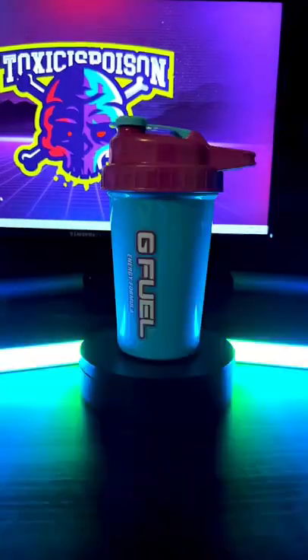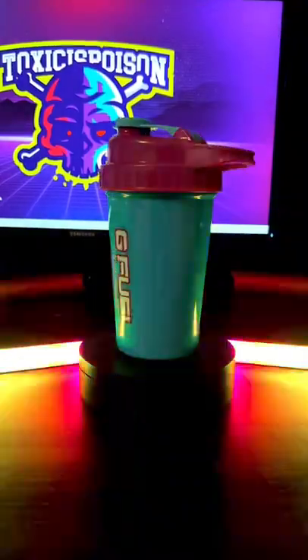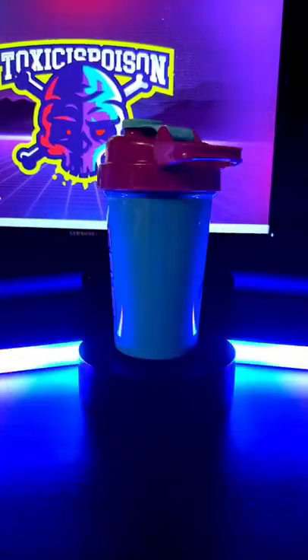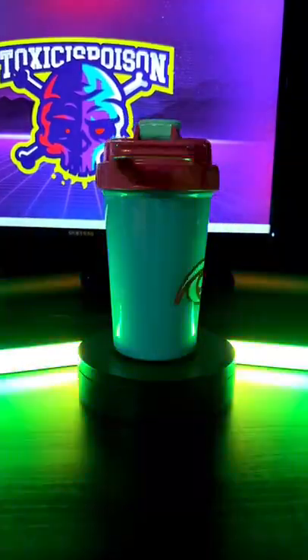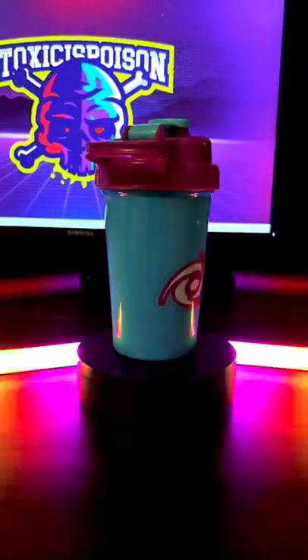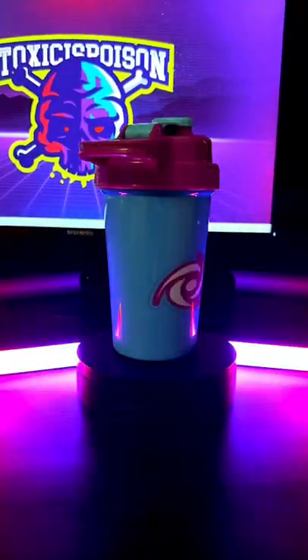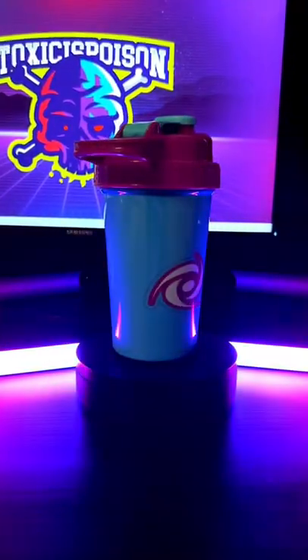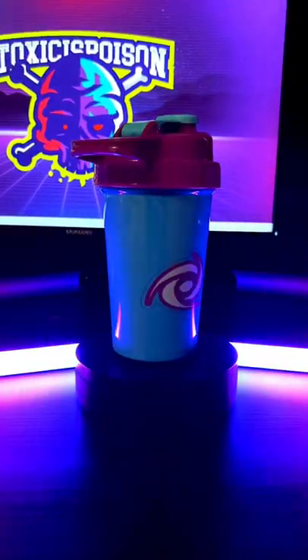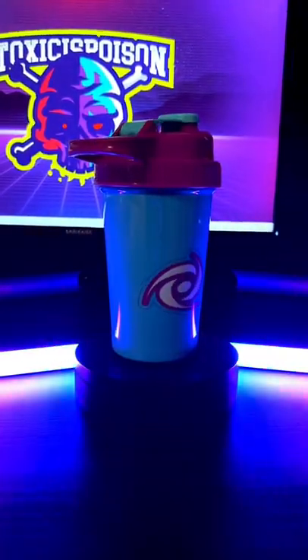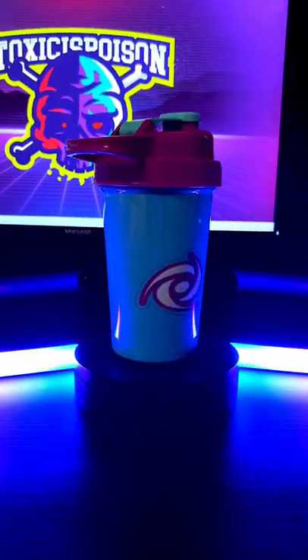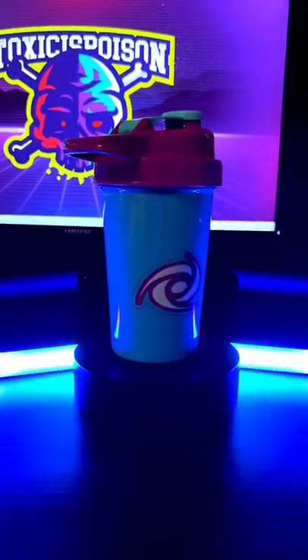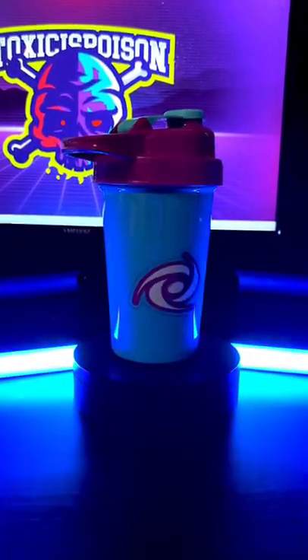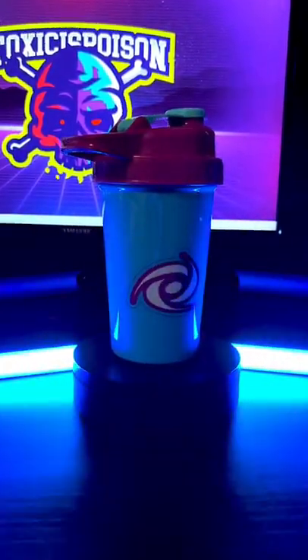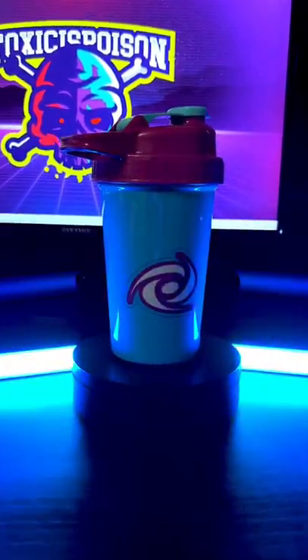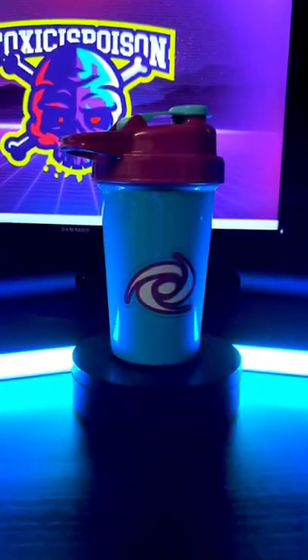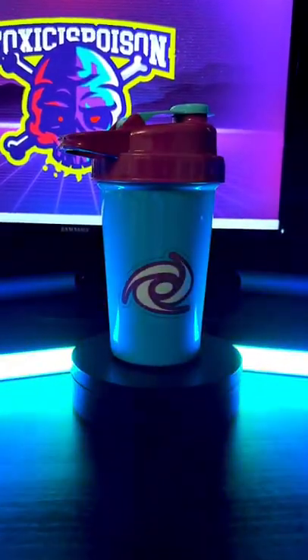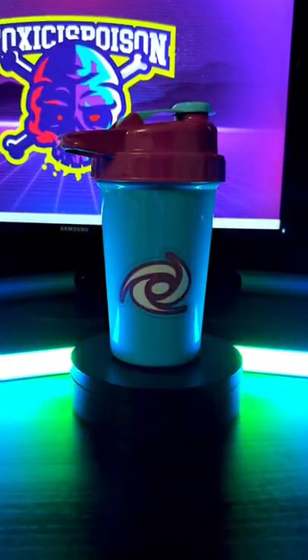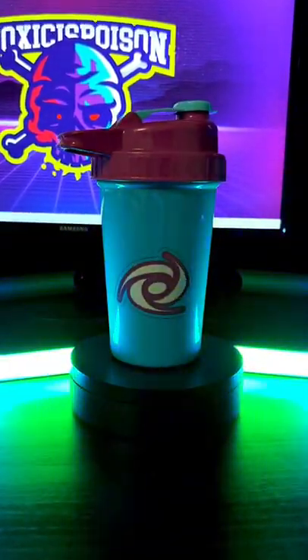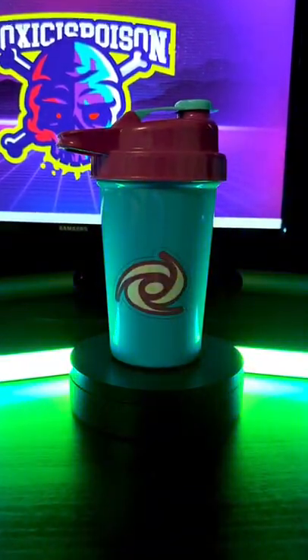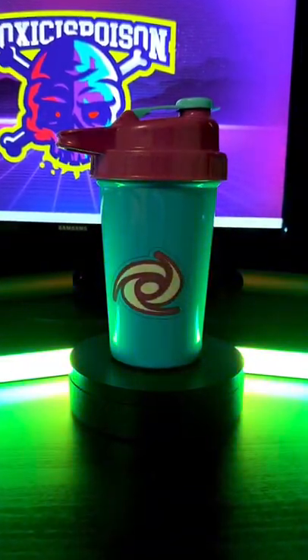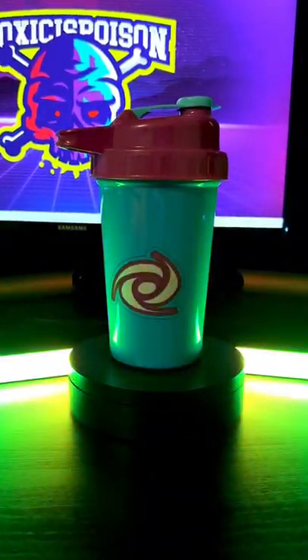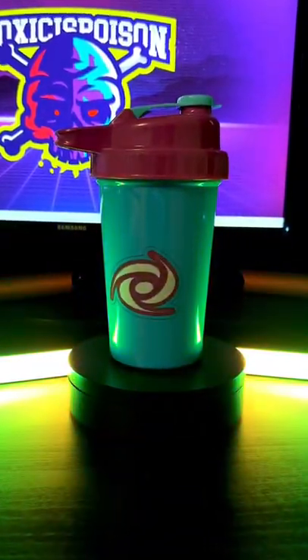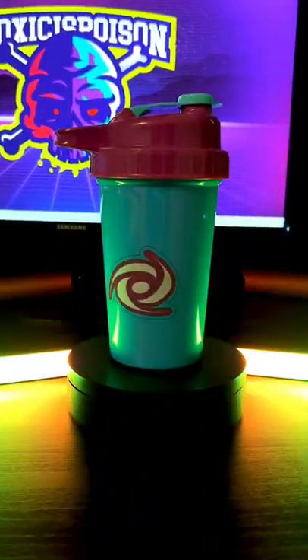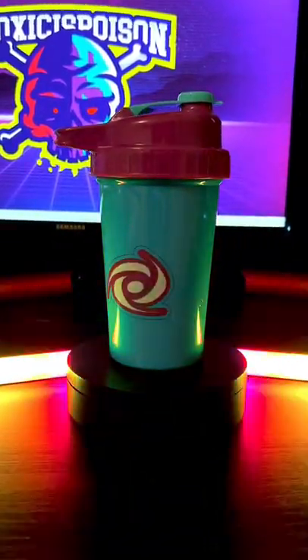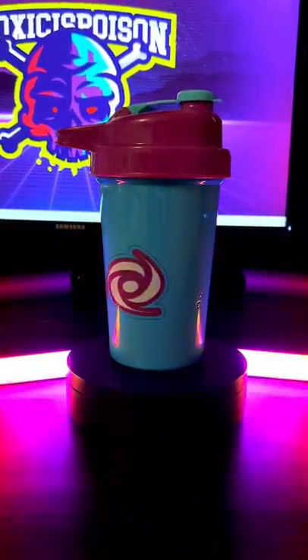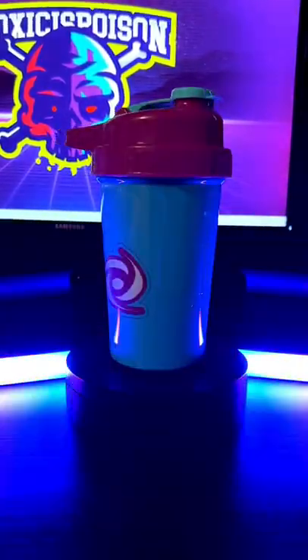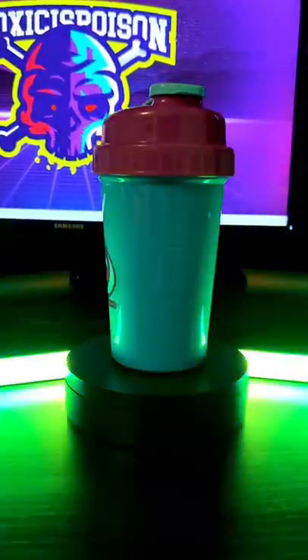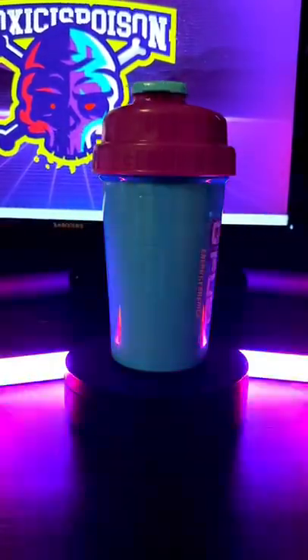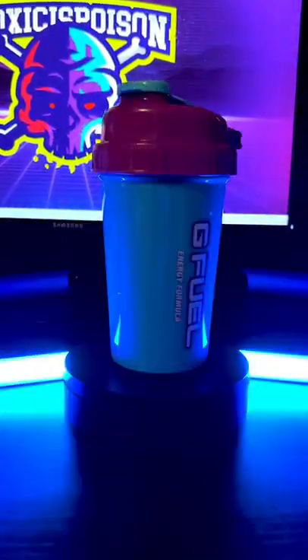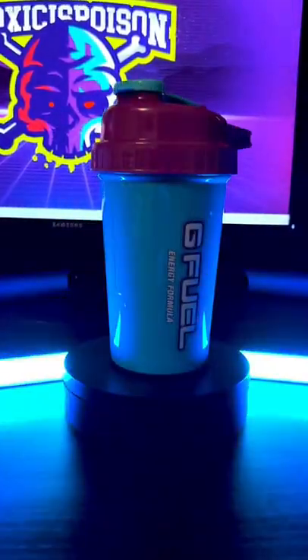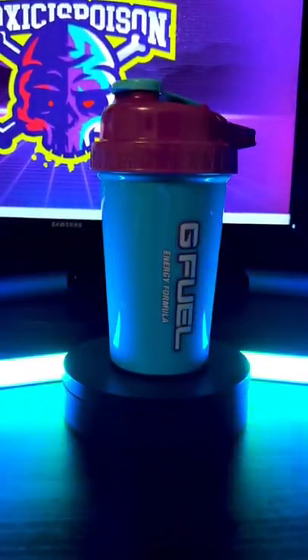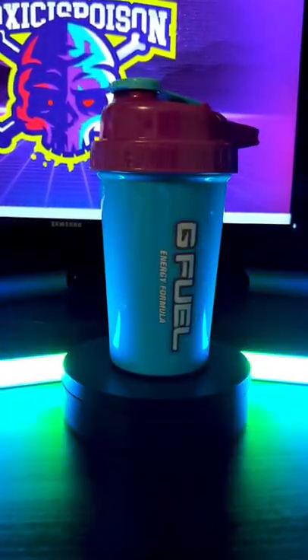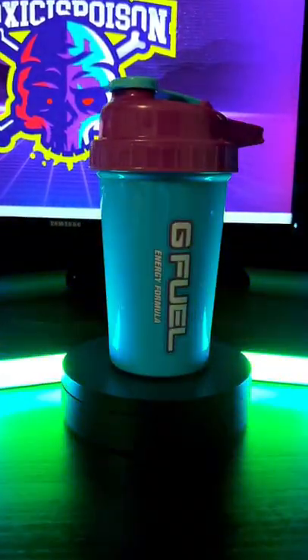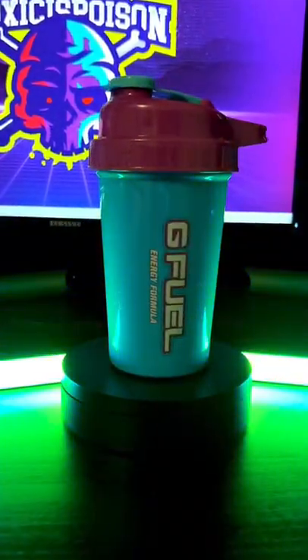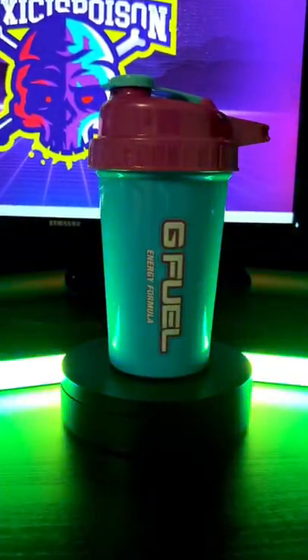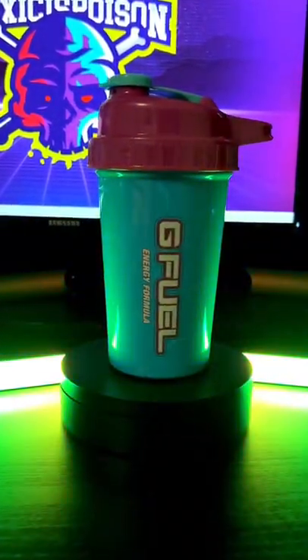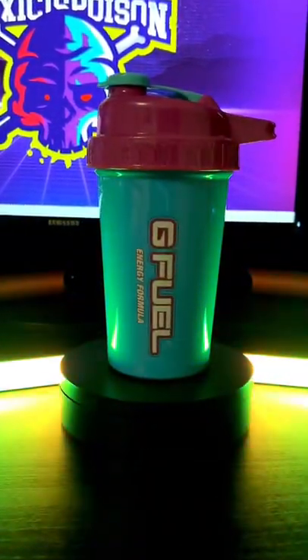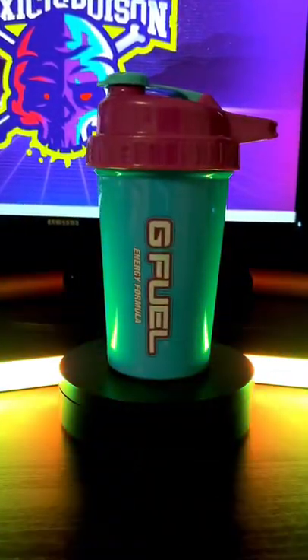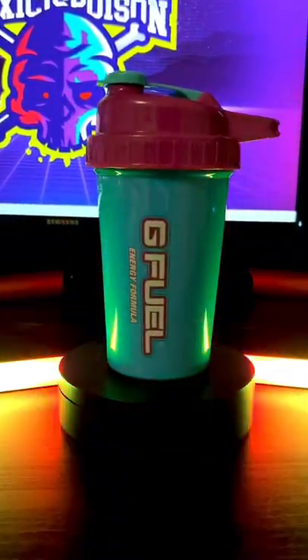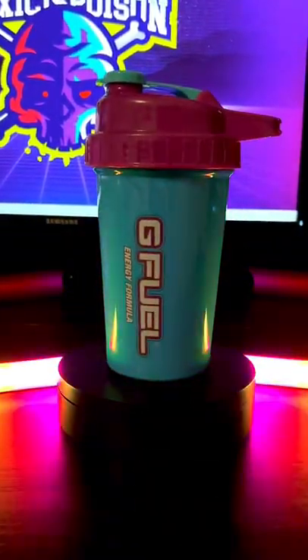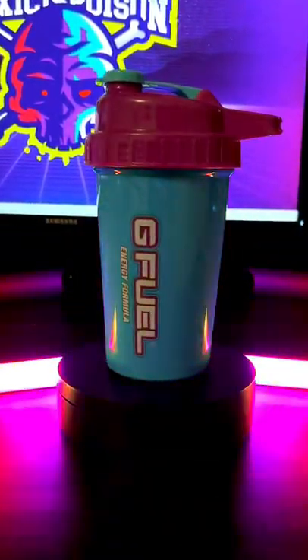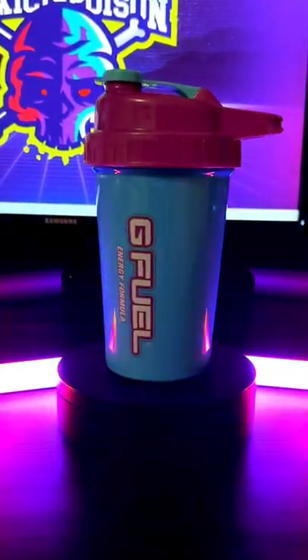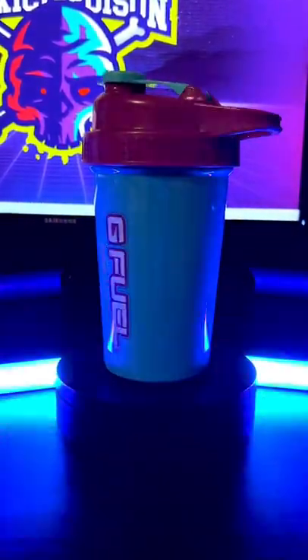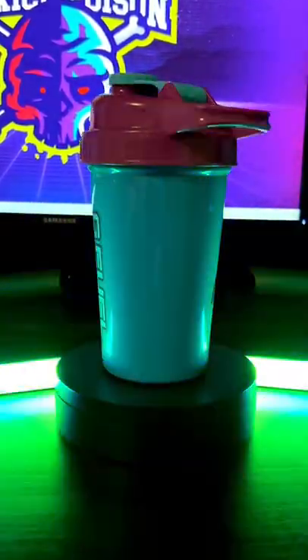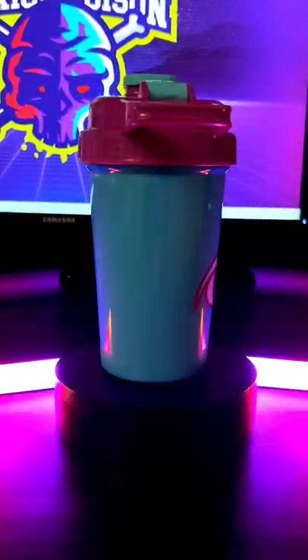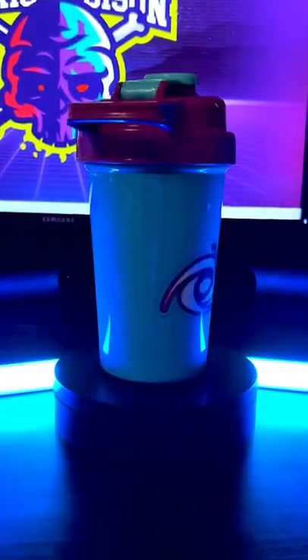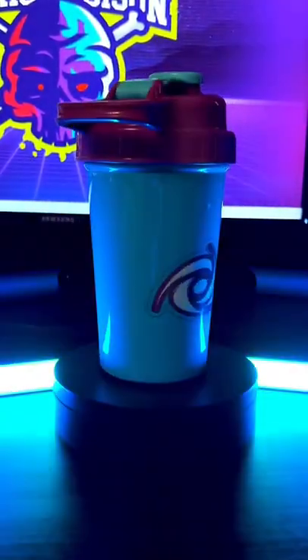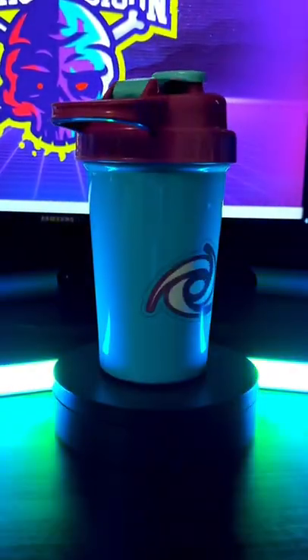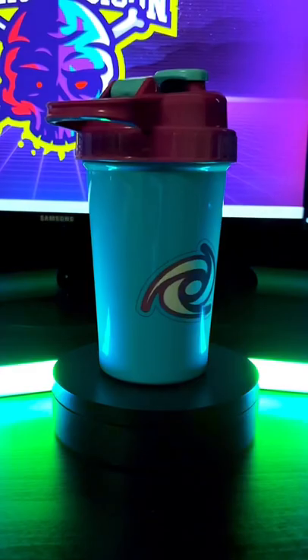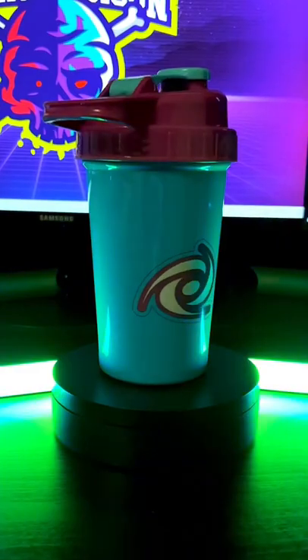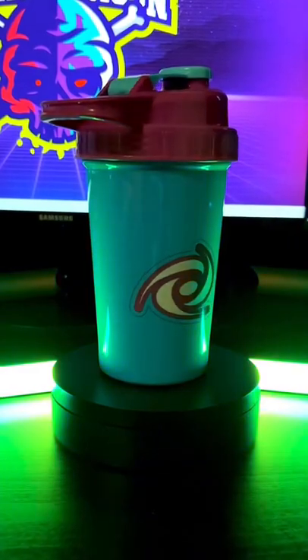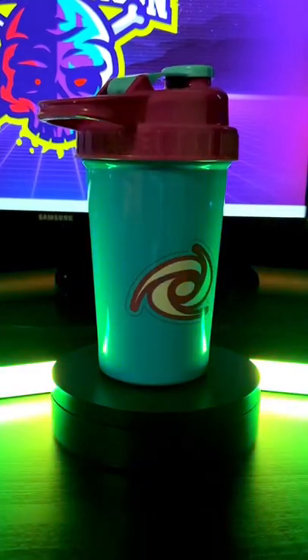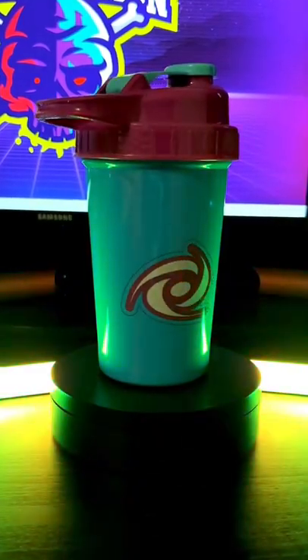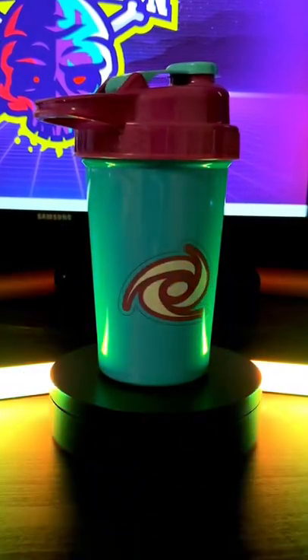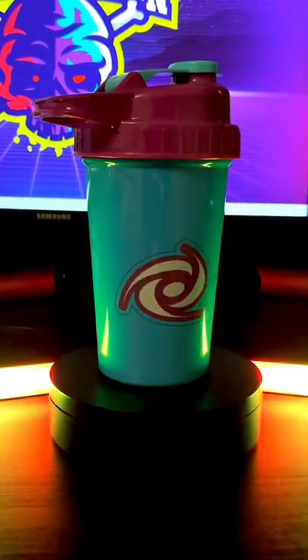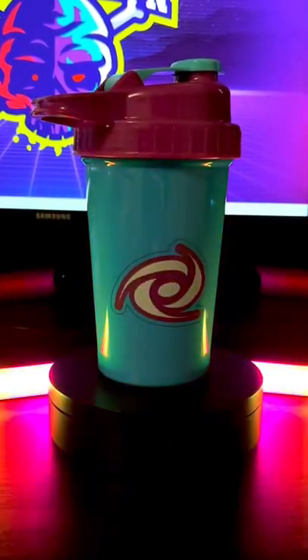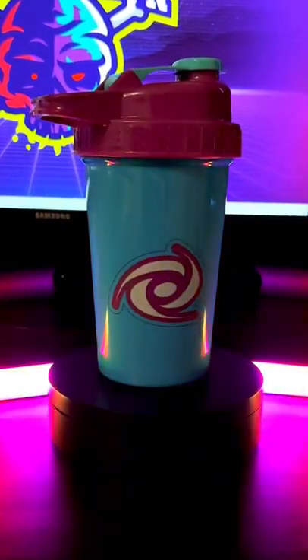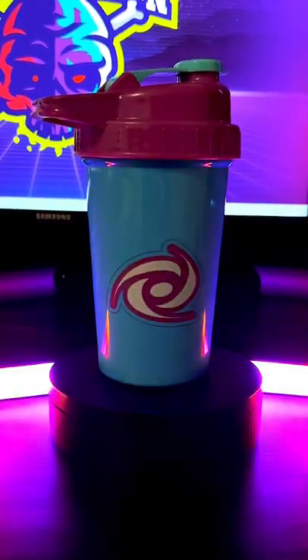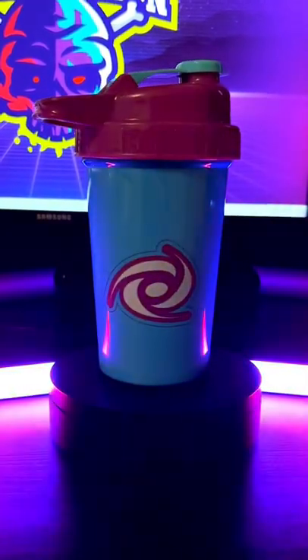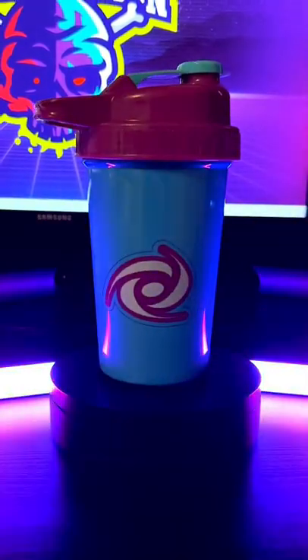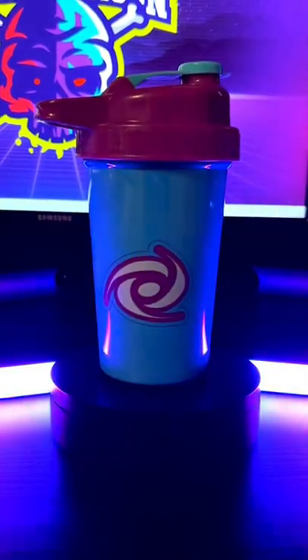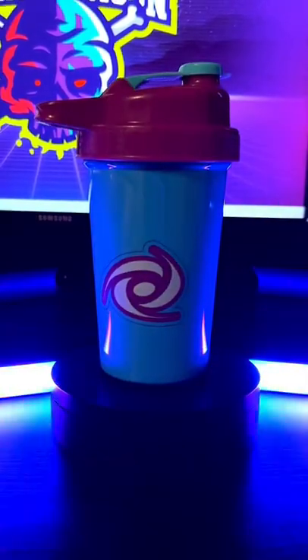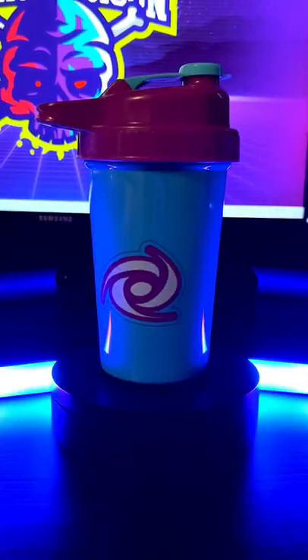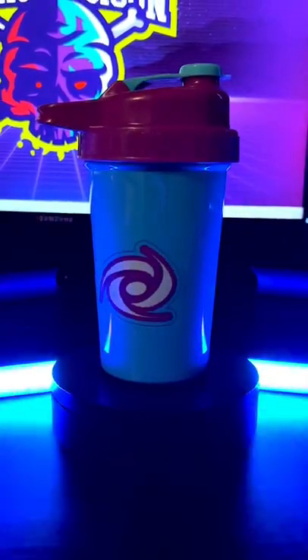Hey everyone, today we're checking out the new stainless steel G Fuel Hornet shaker. The shaker is still available on G Fuel's website for $21.99.